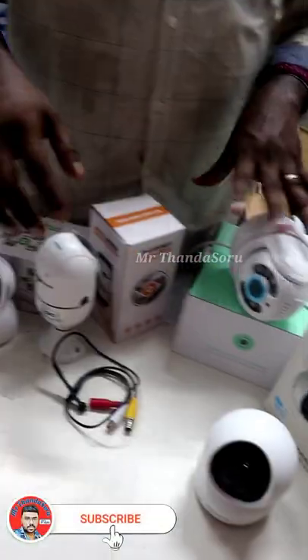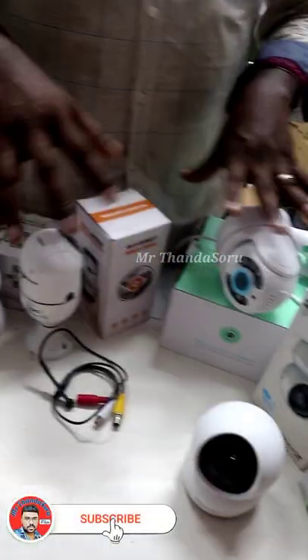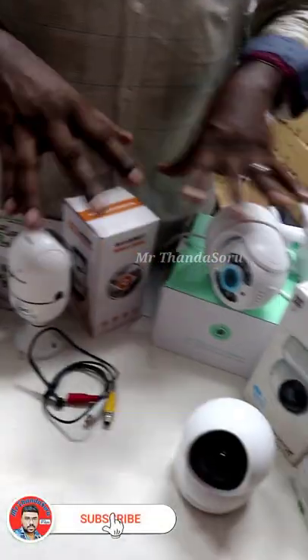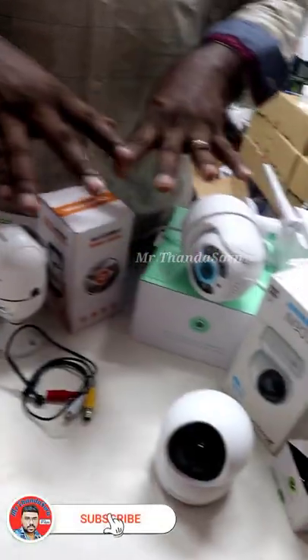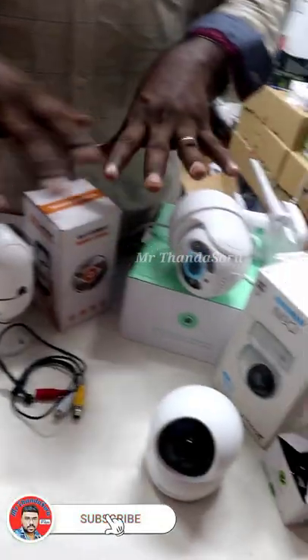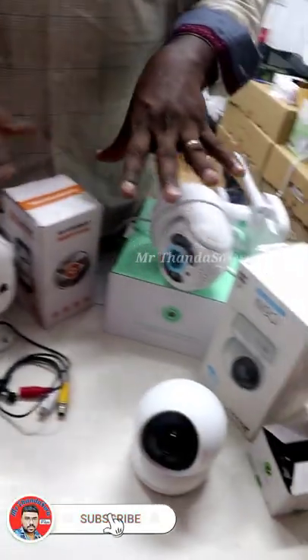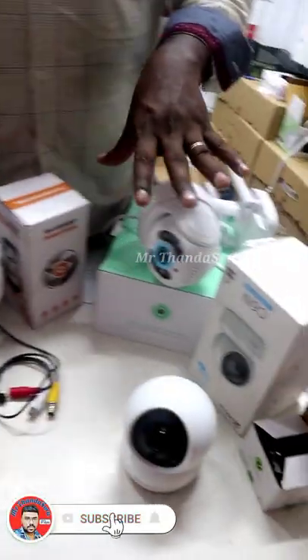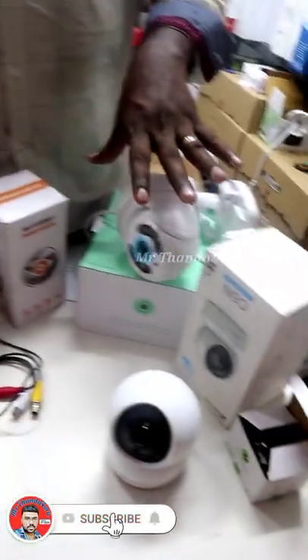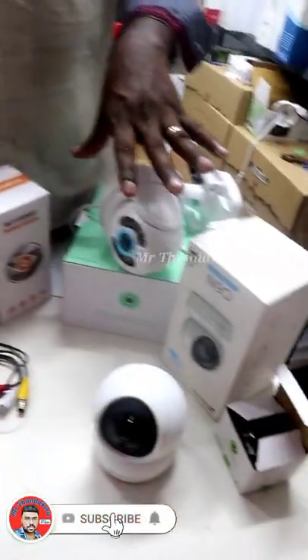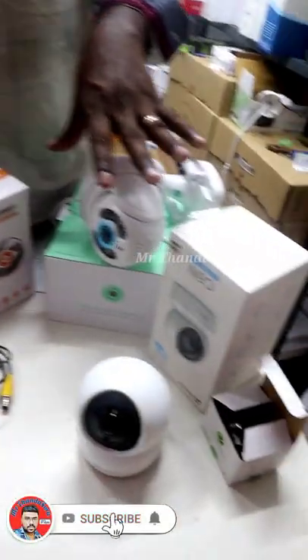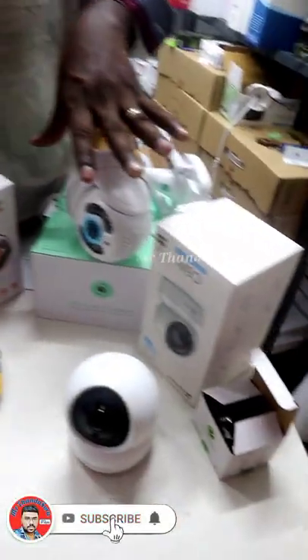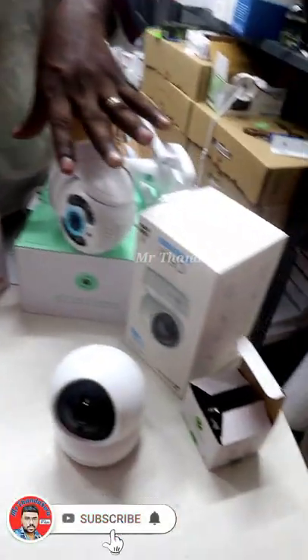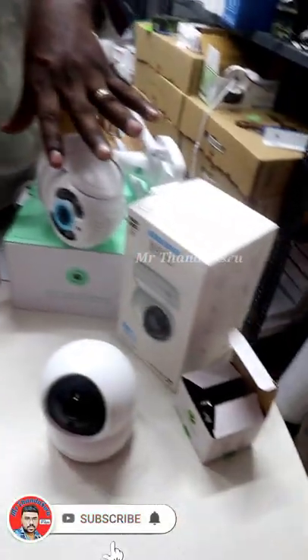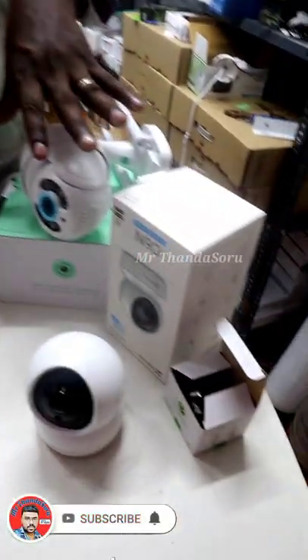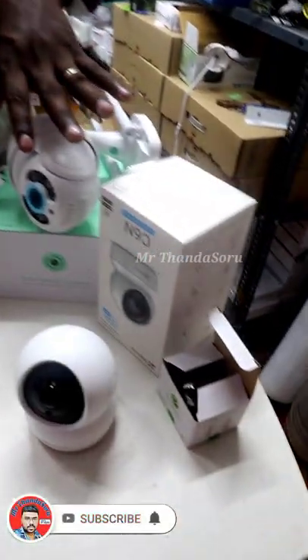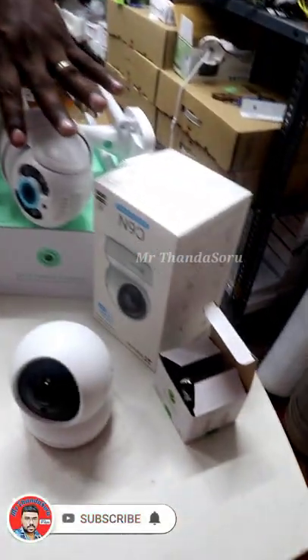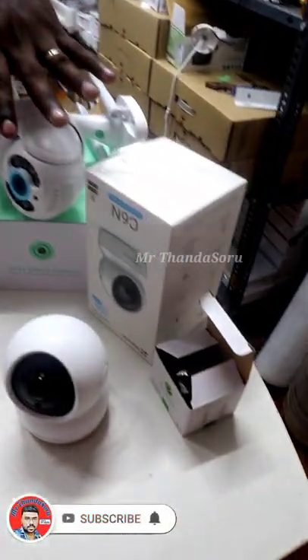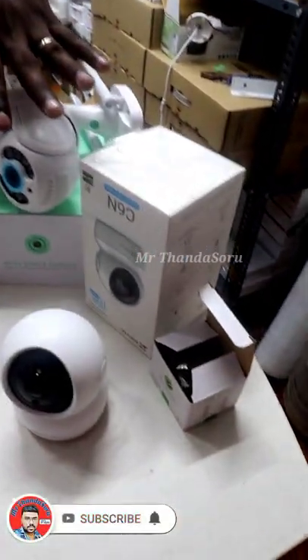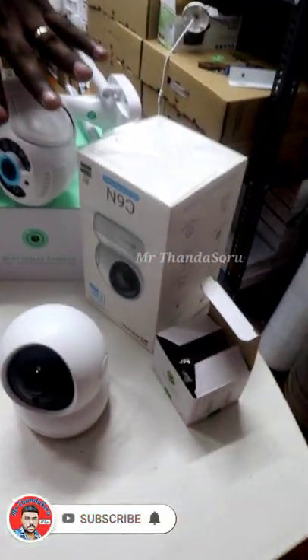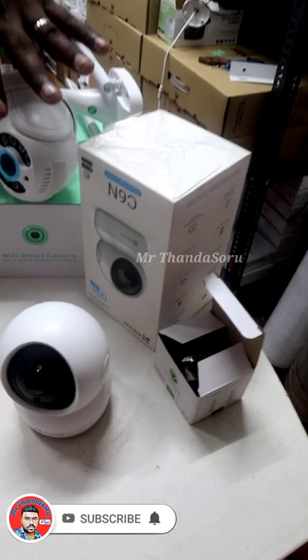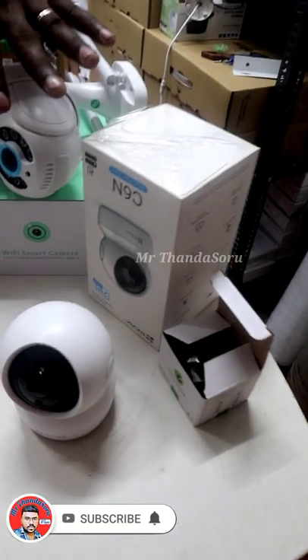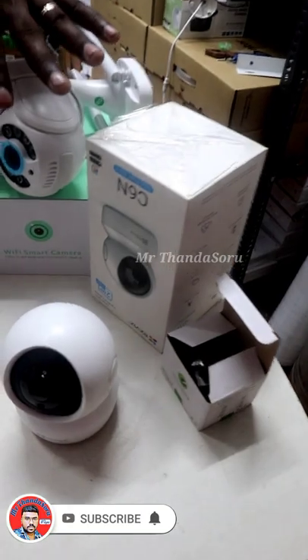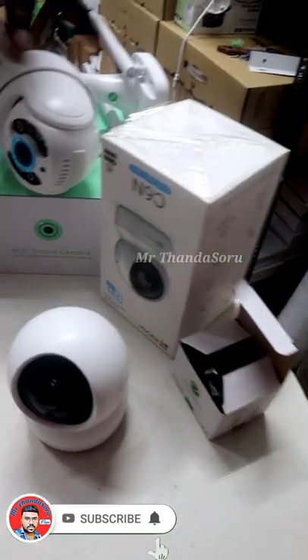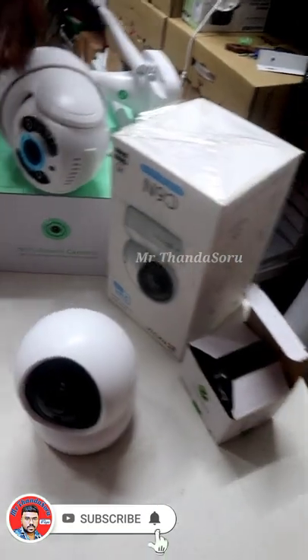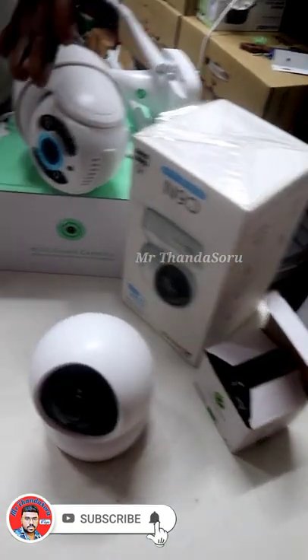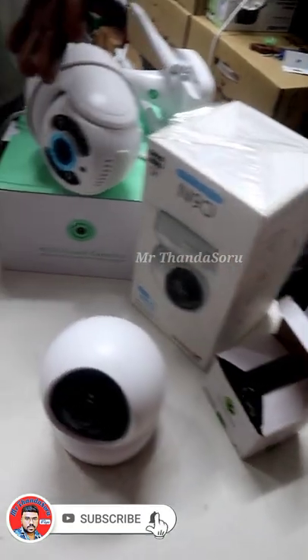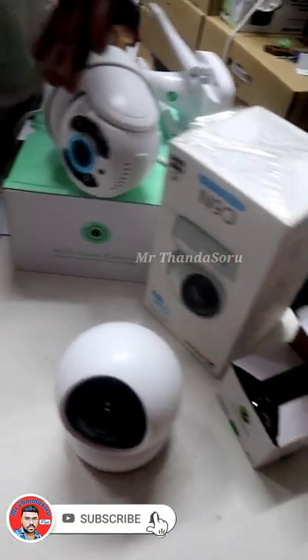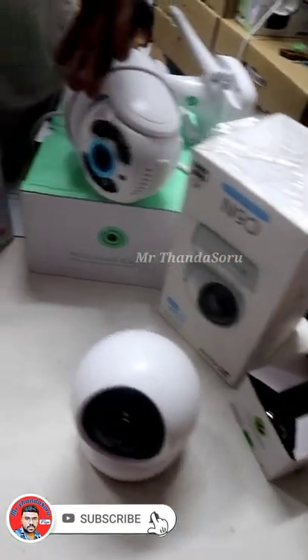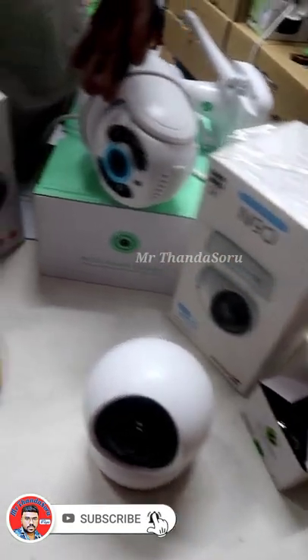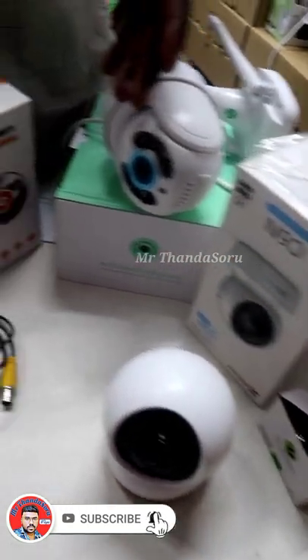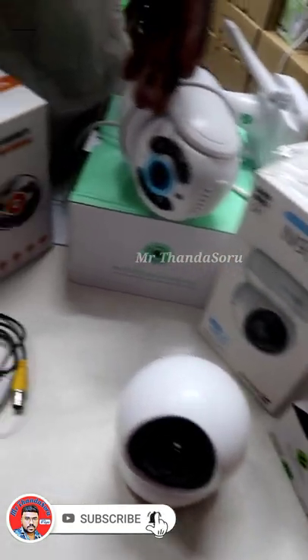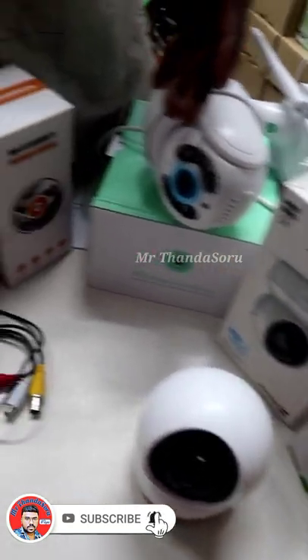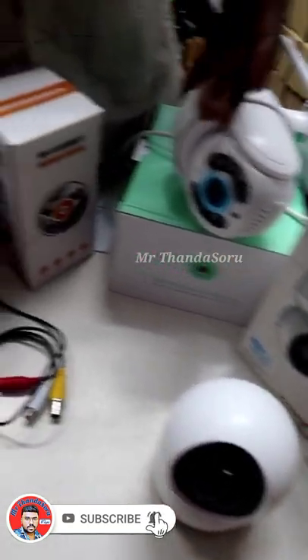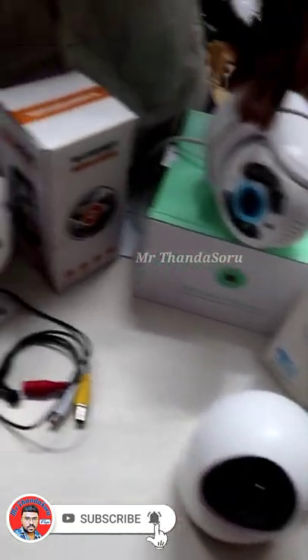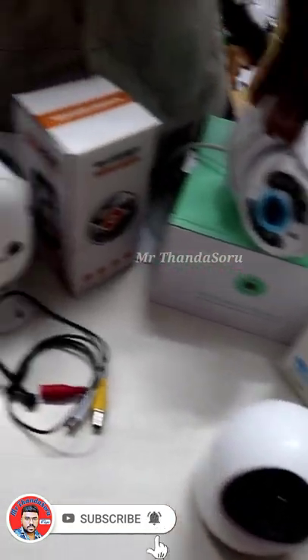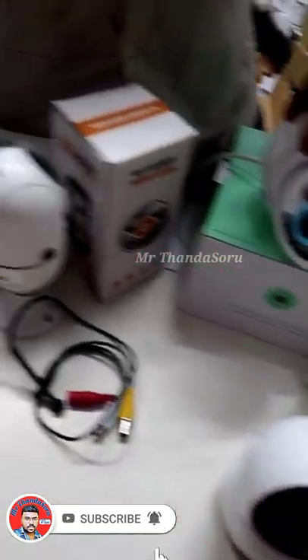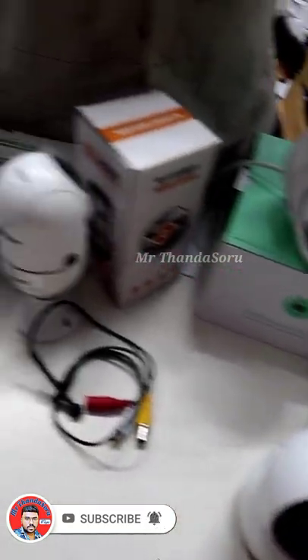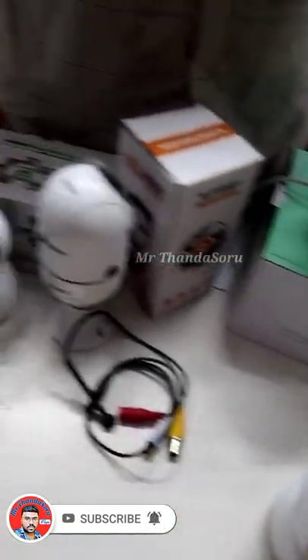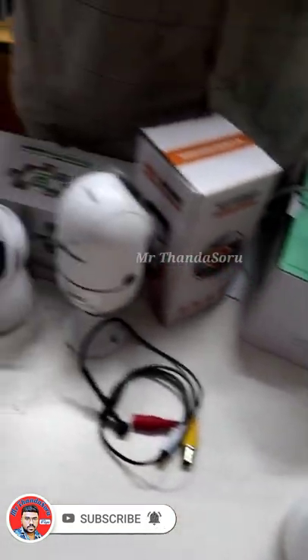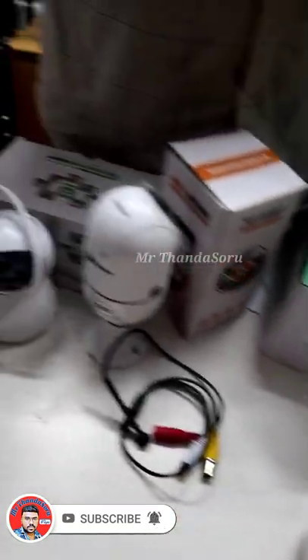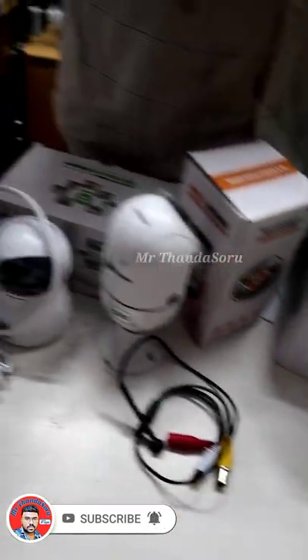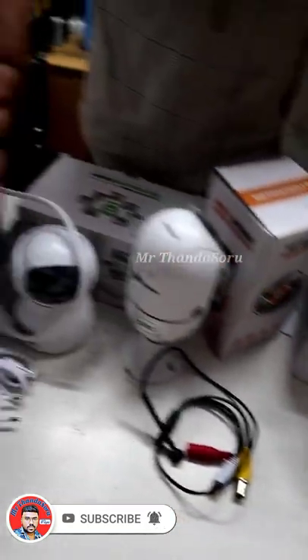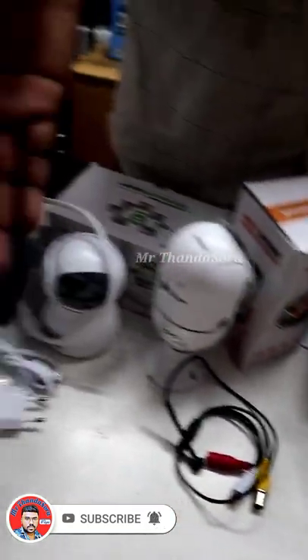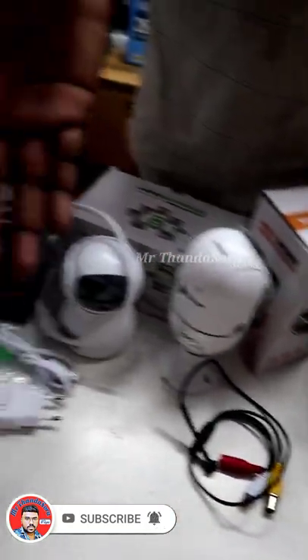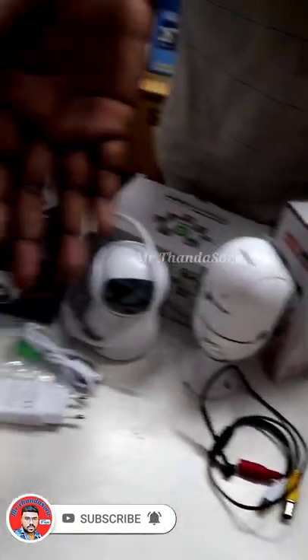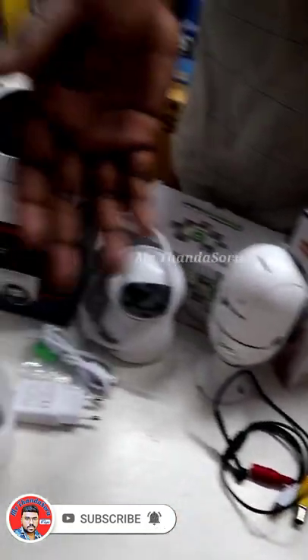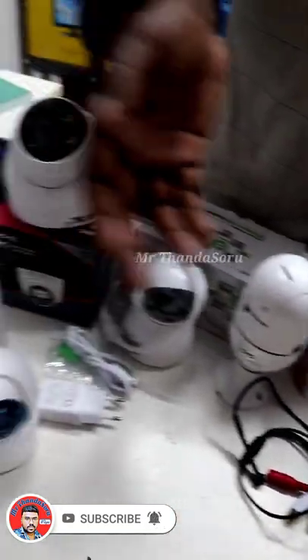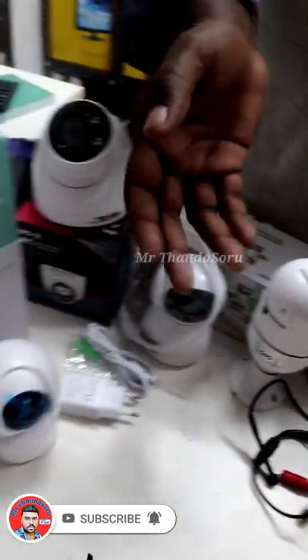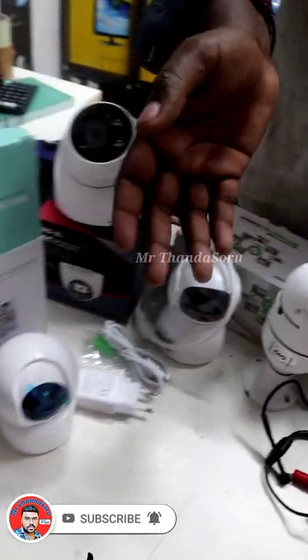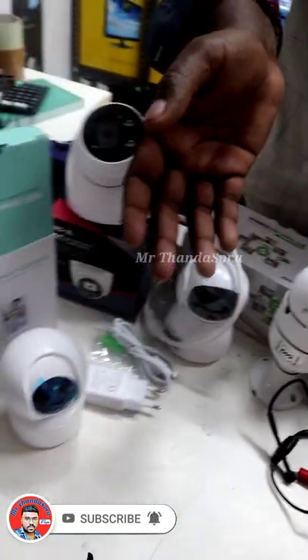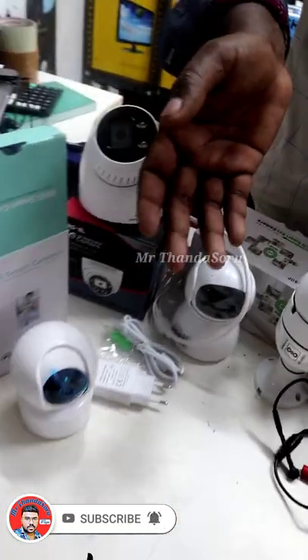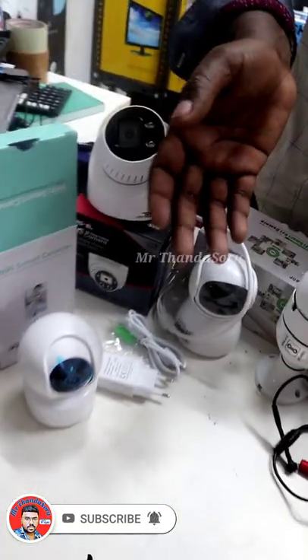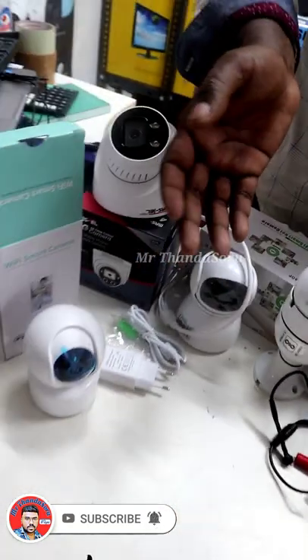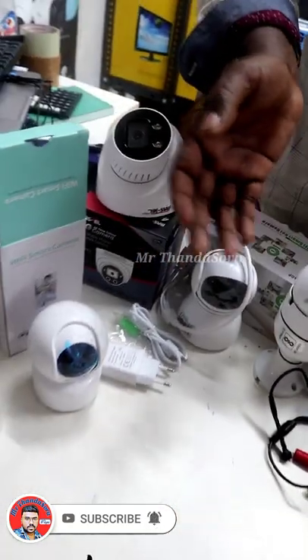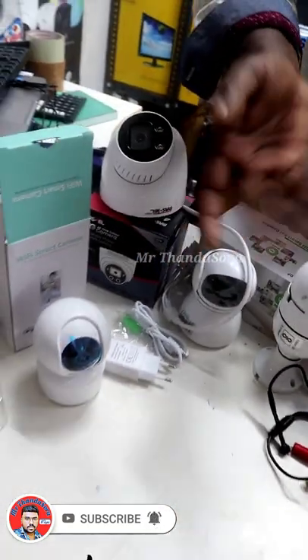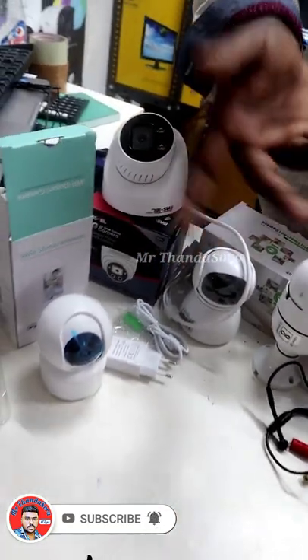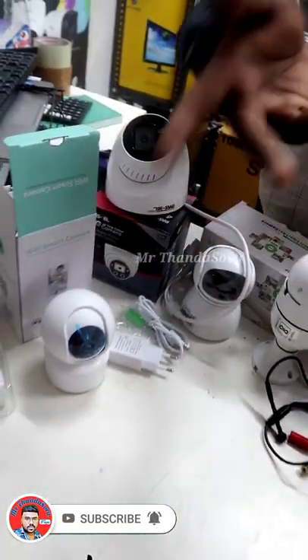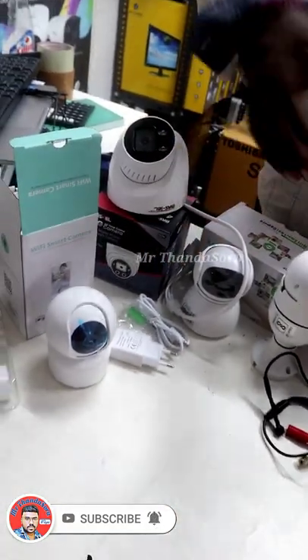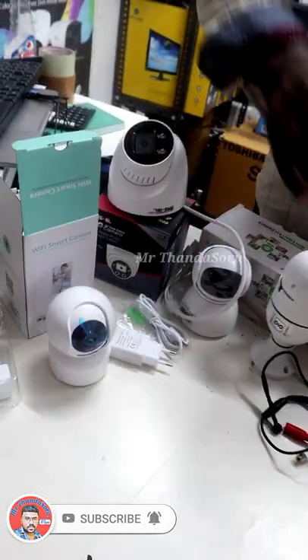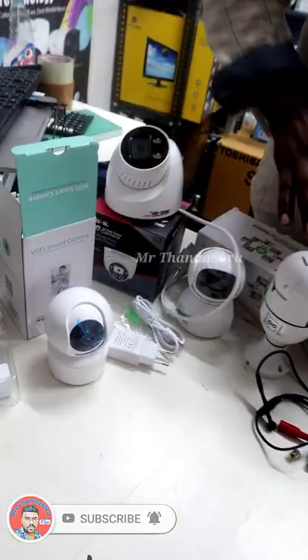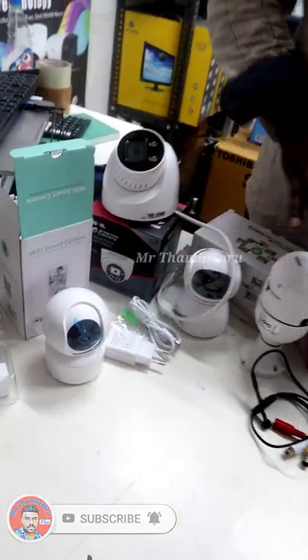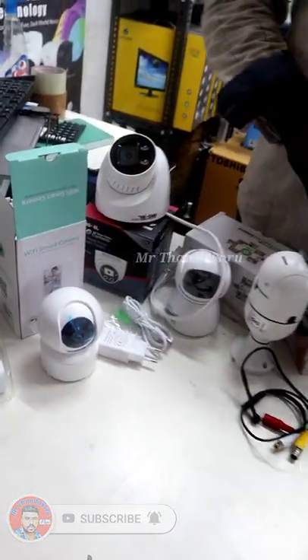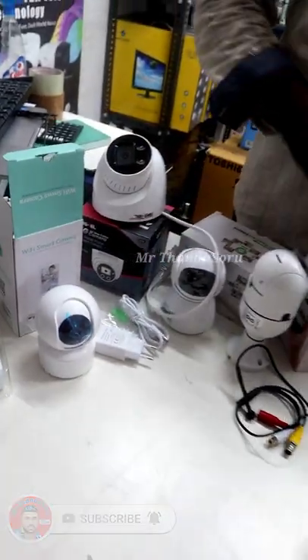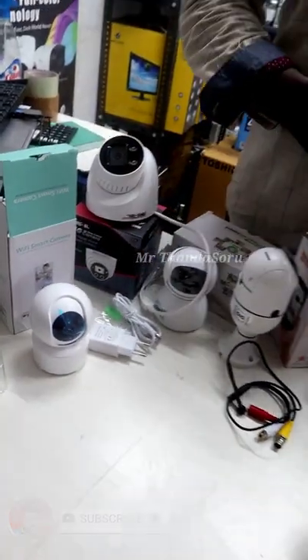If you need a camera or a video, you can click the number in the comments. You can contact us to find the best option for your needs.